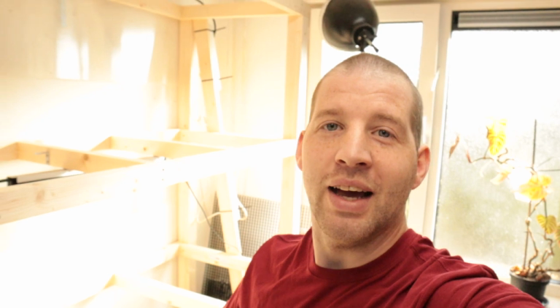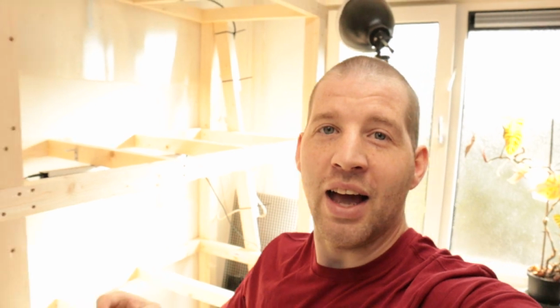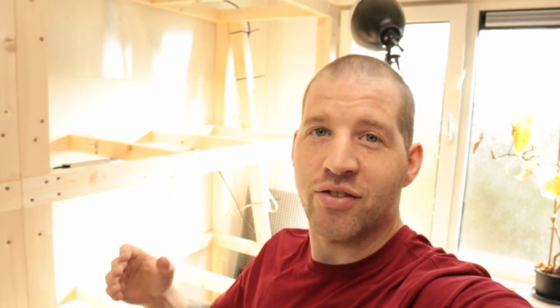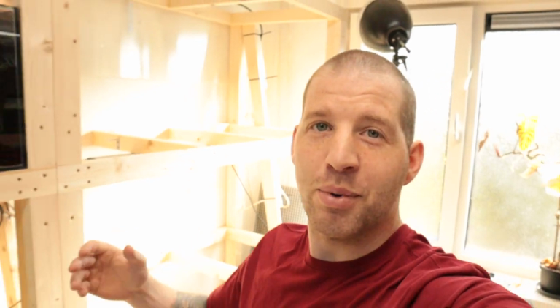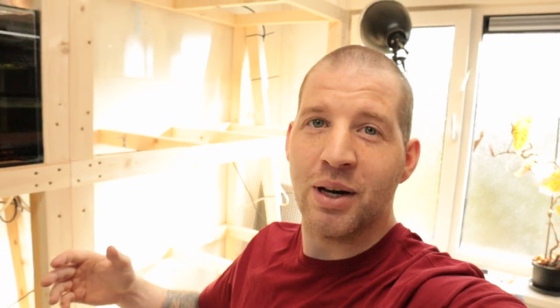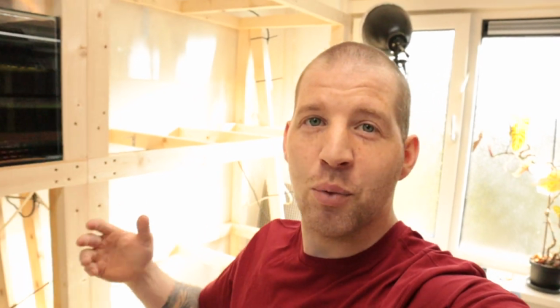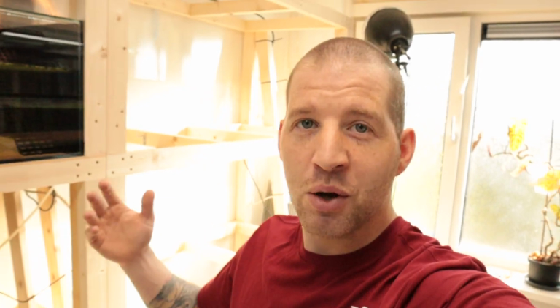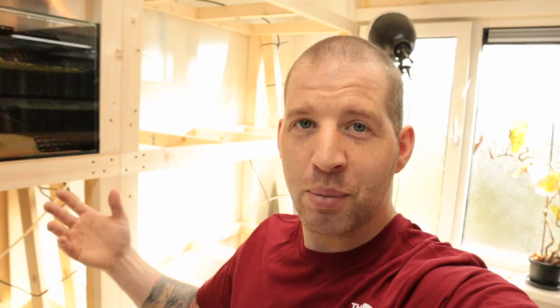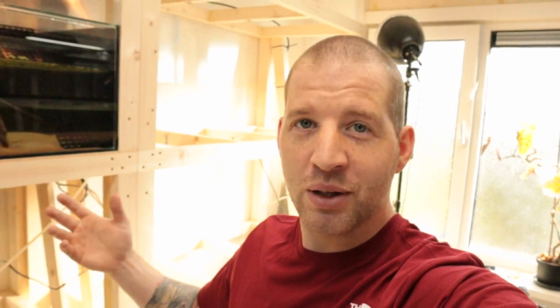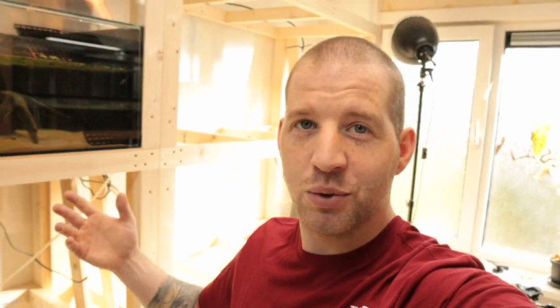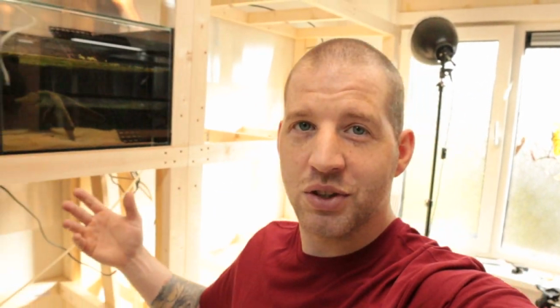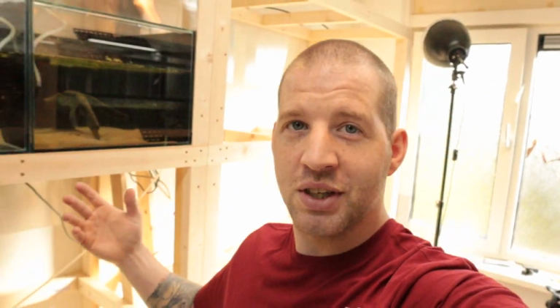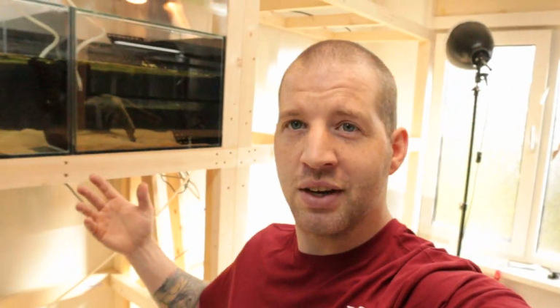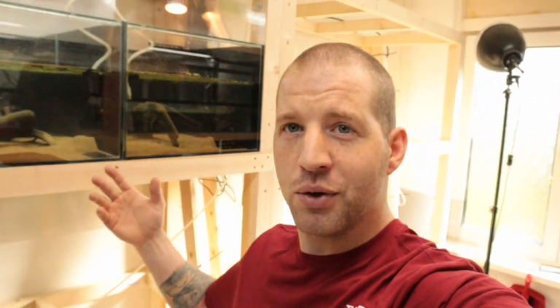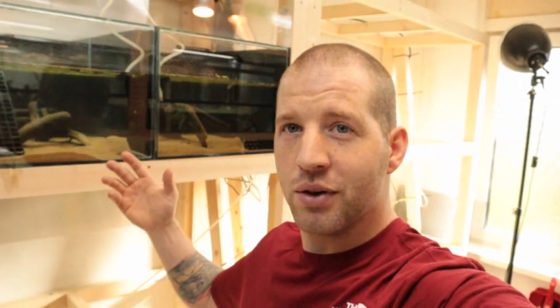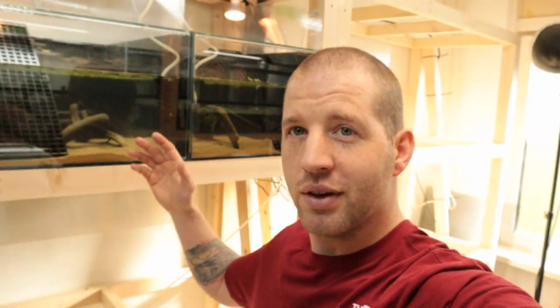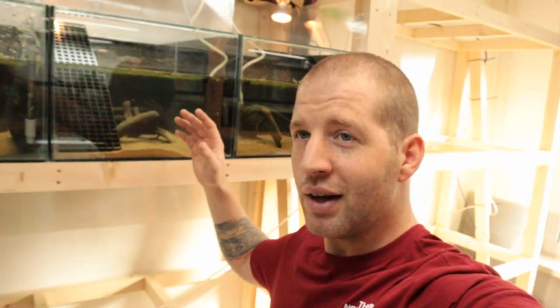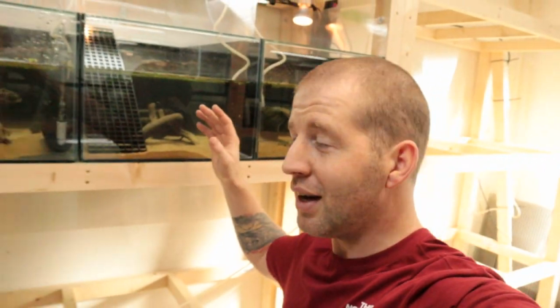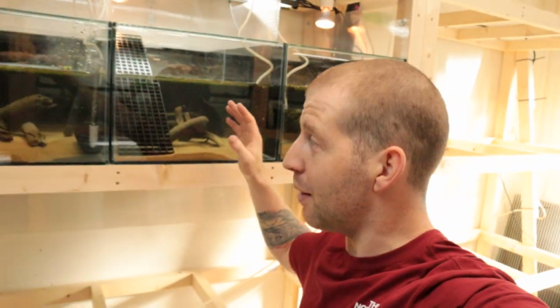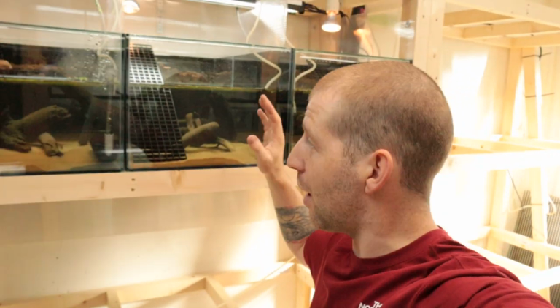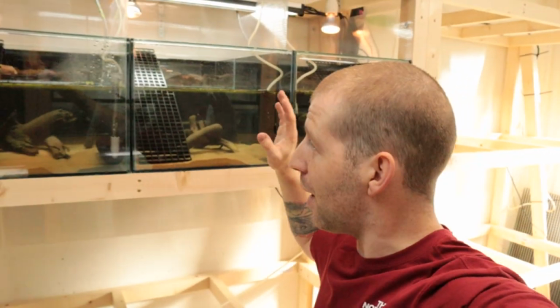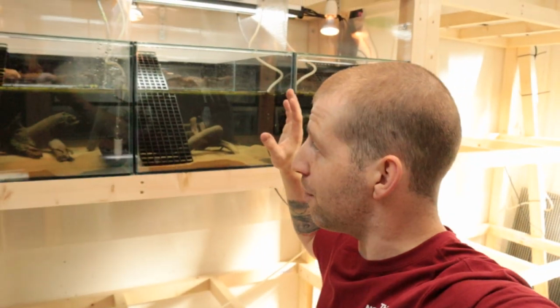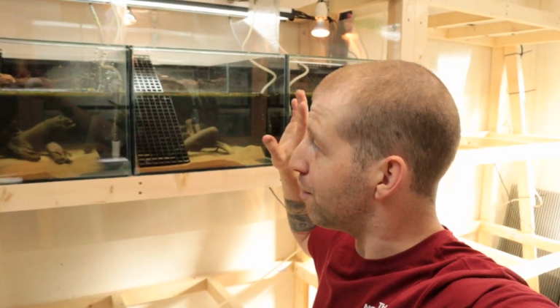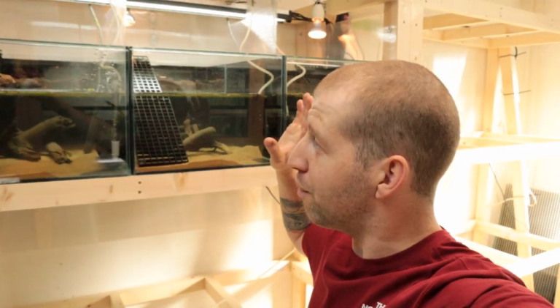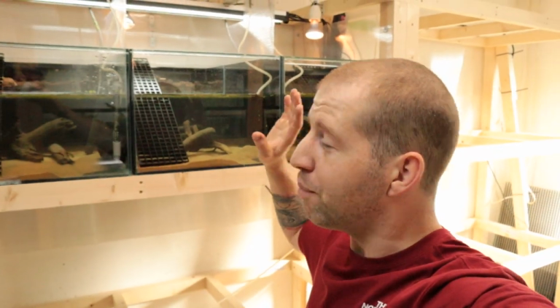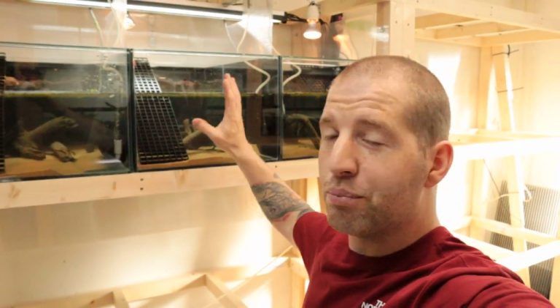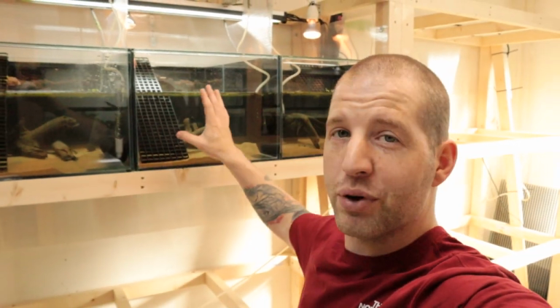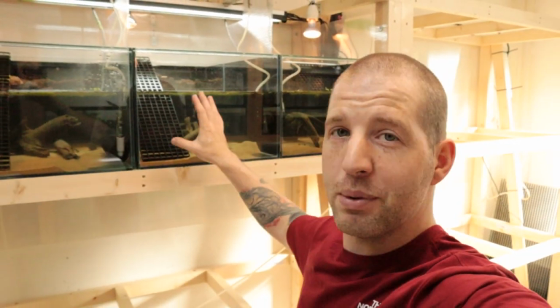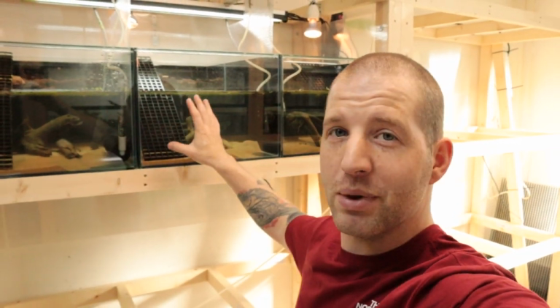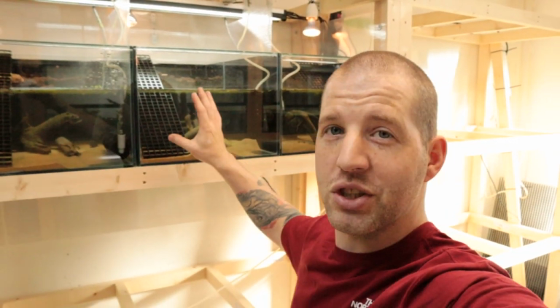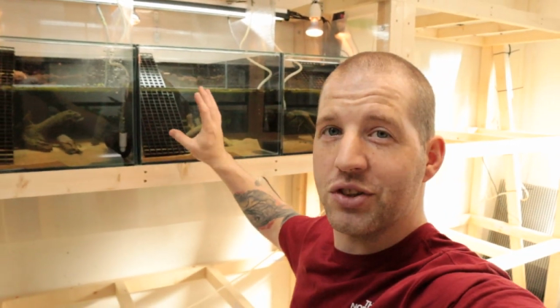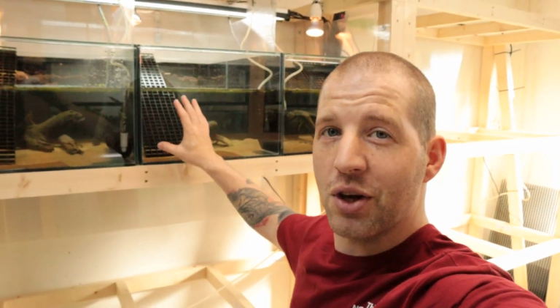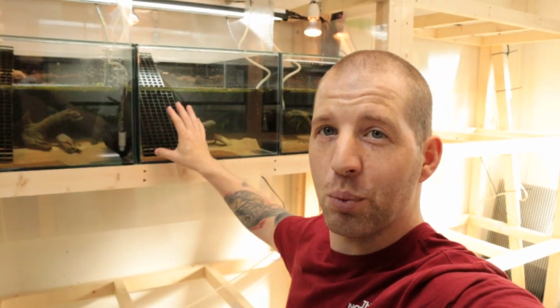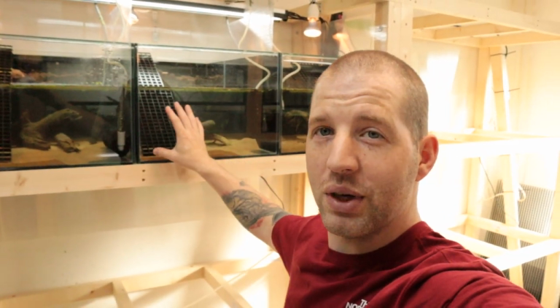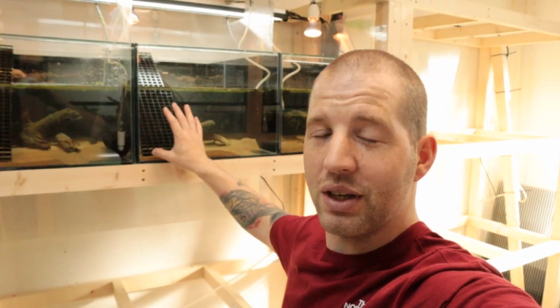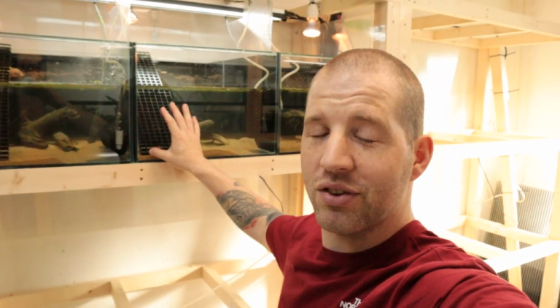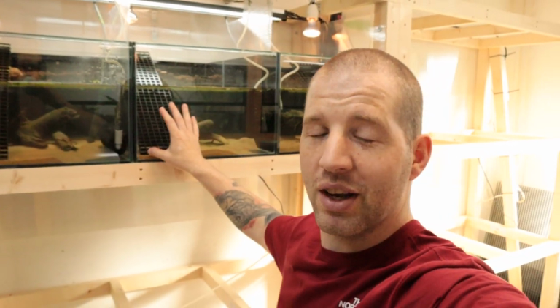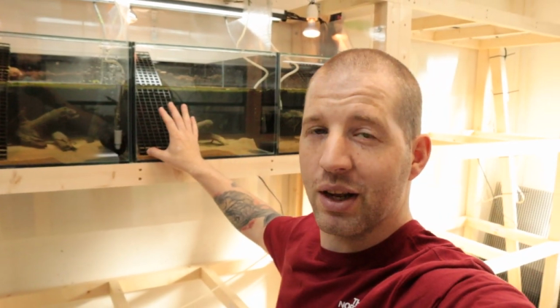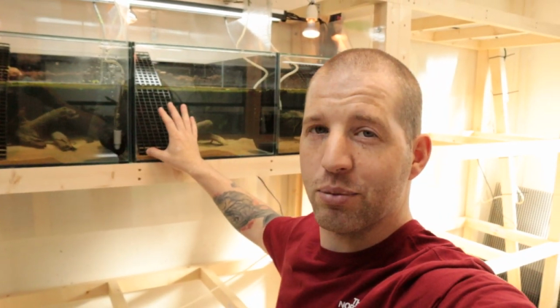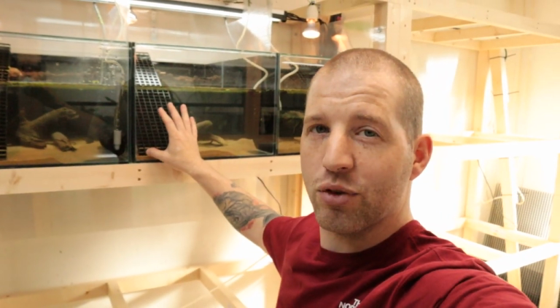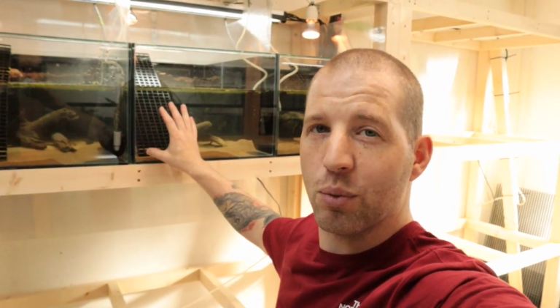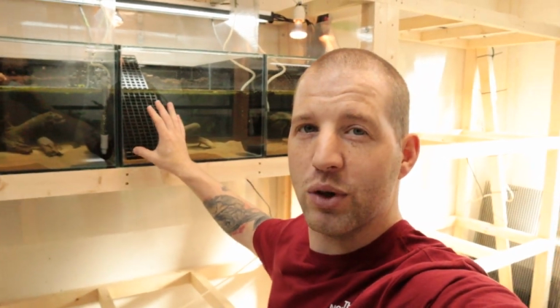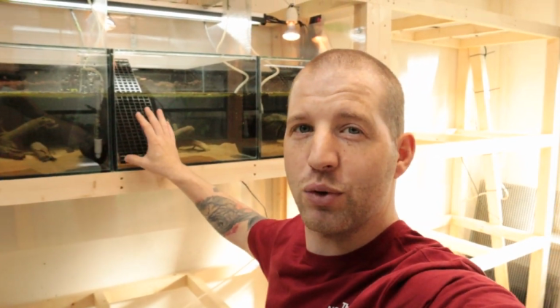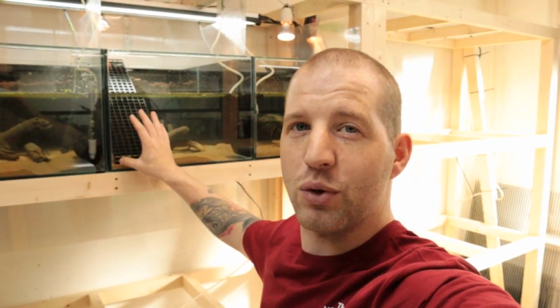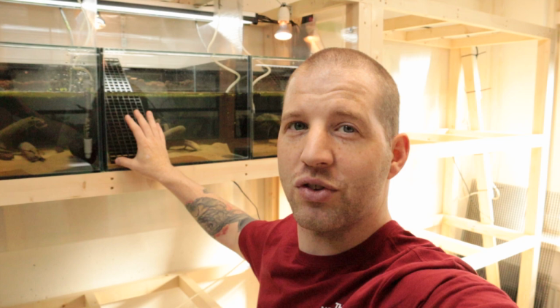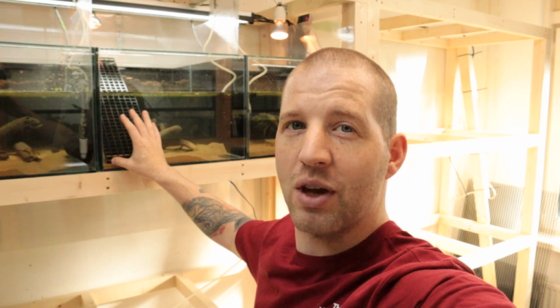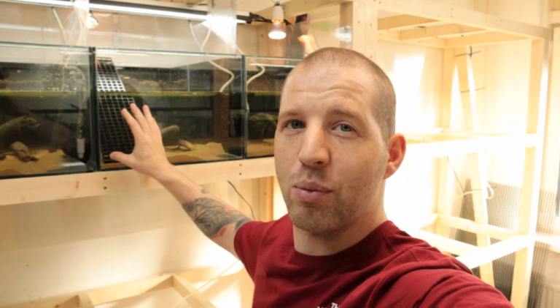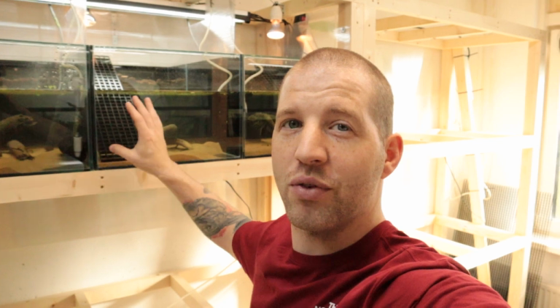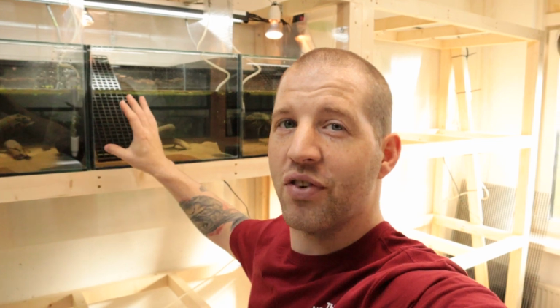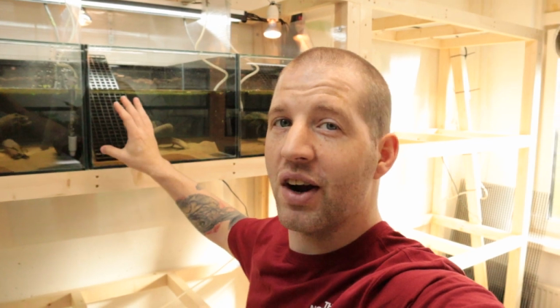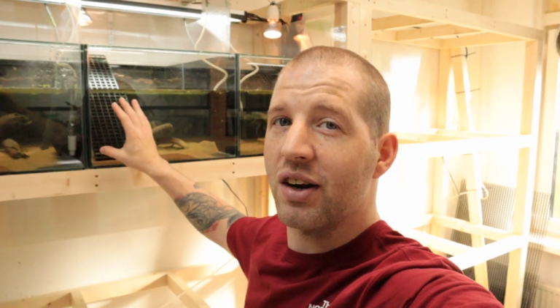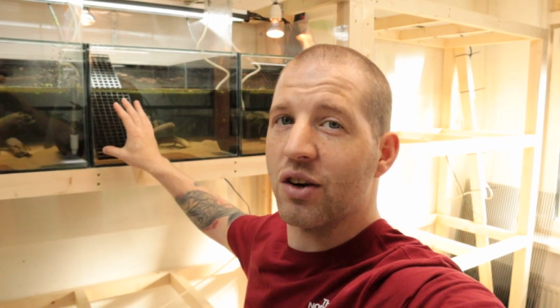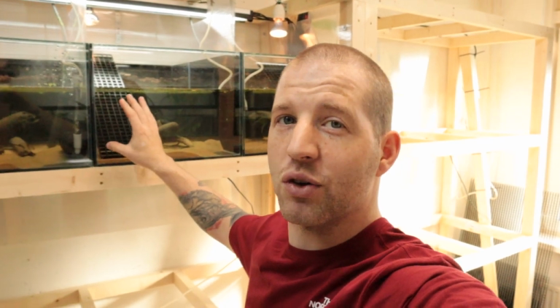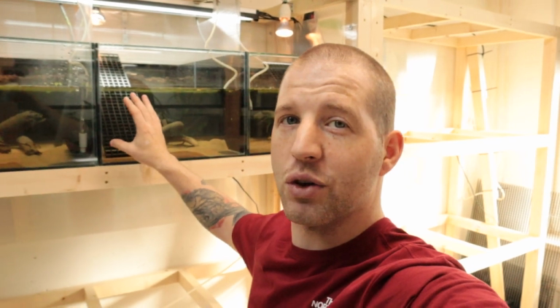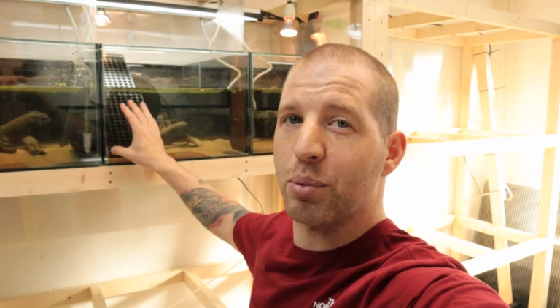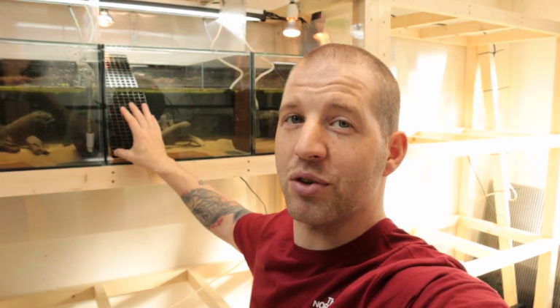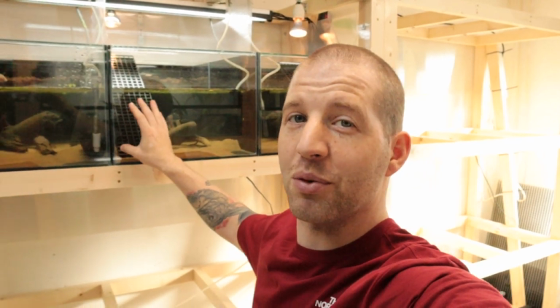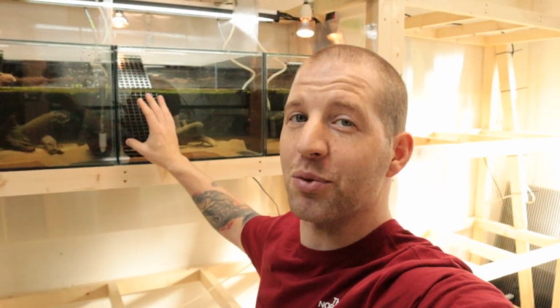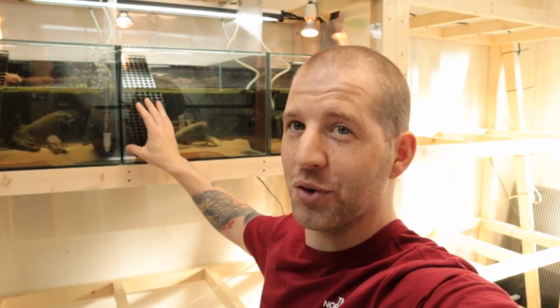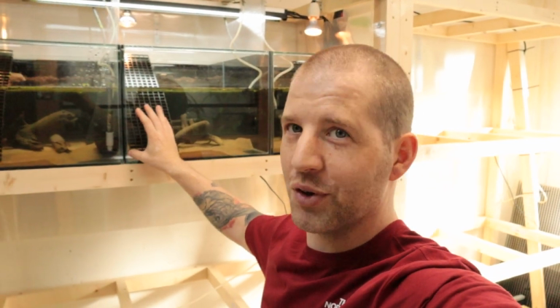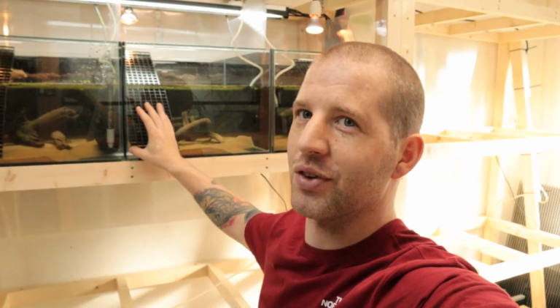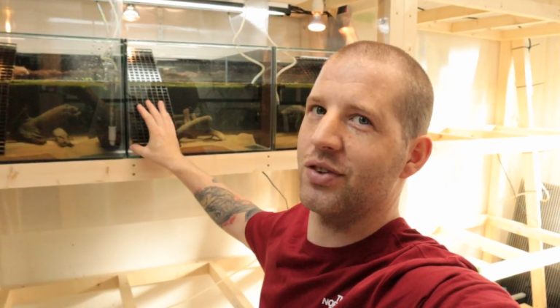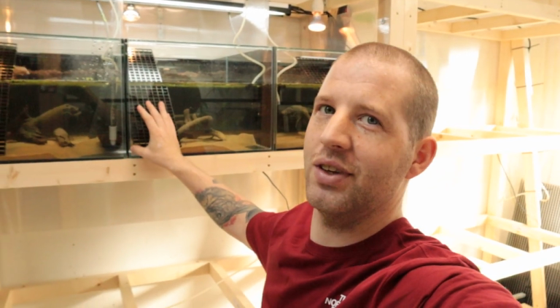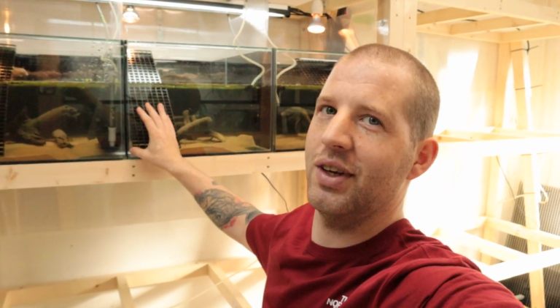Hey everybody, welcome back to the channel. I'm pretty much done with the setup, so what do you say we finally put some turtles in here.